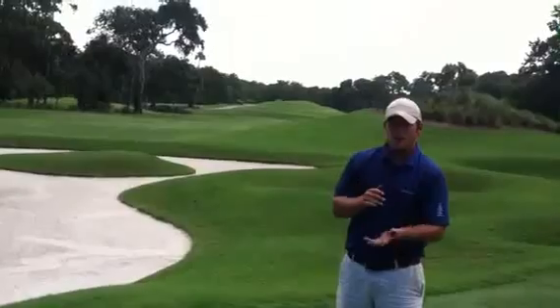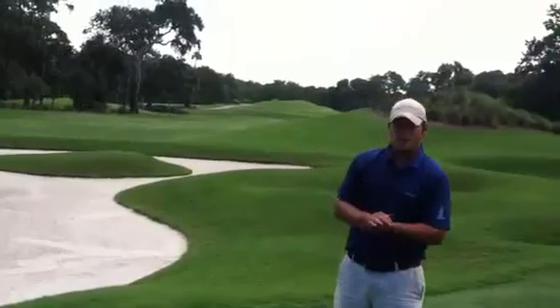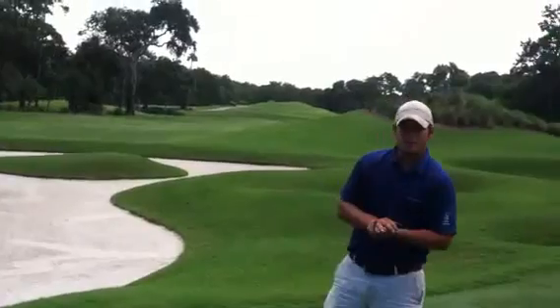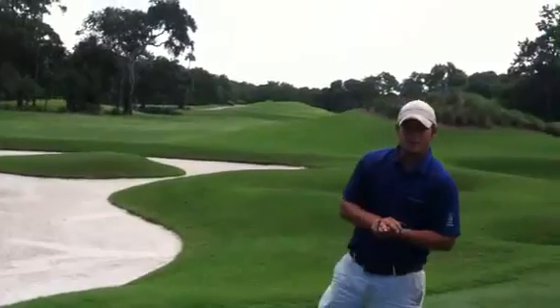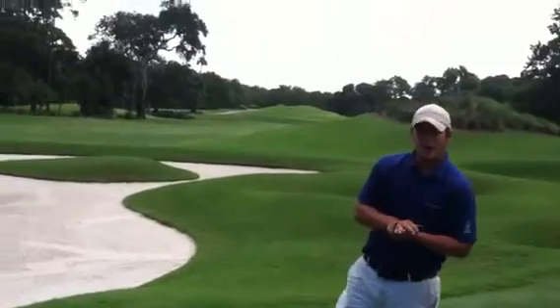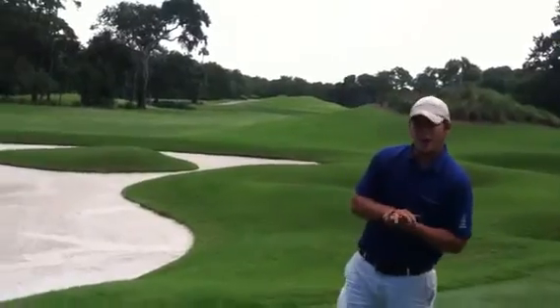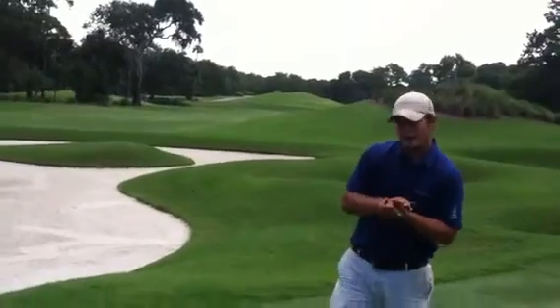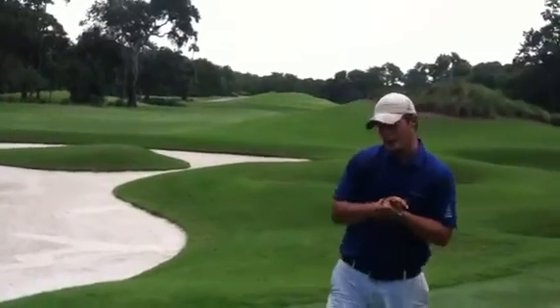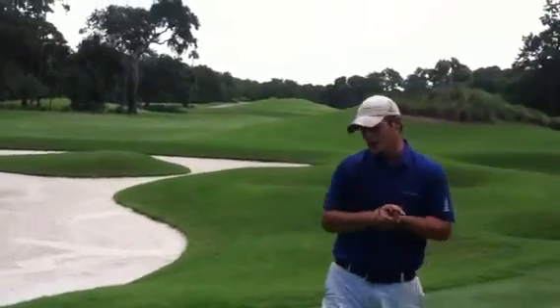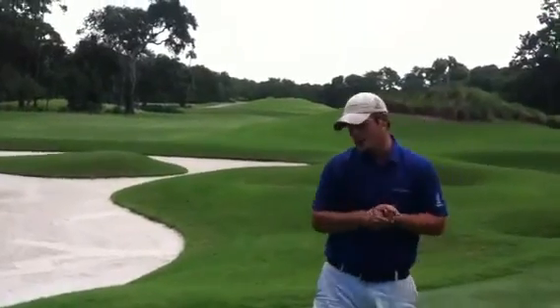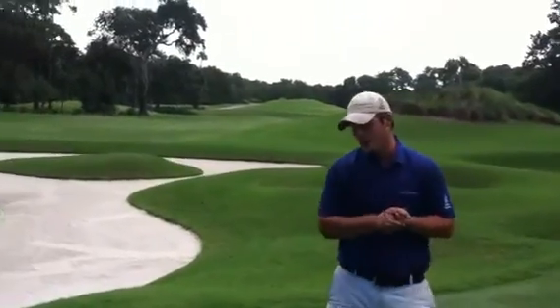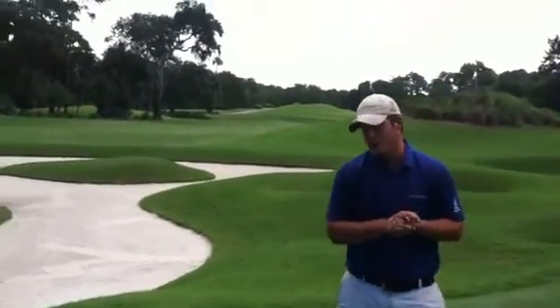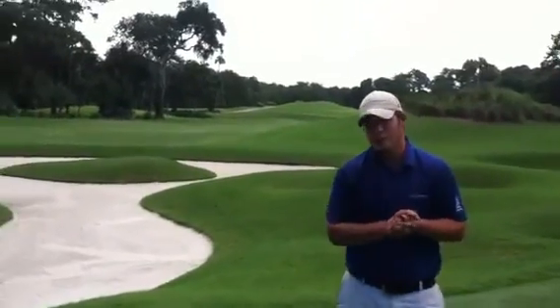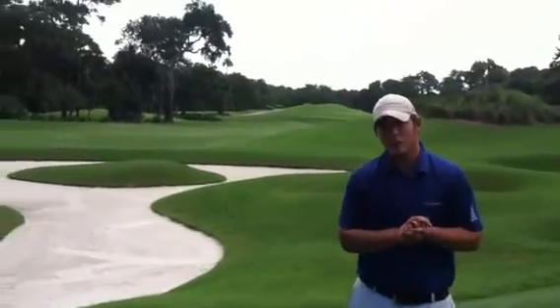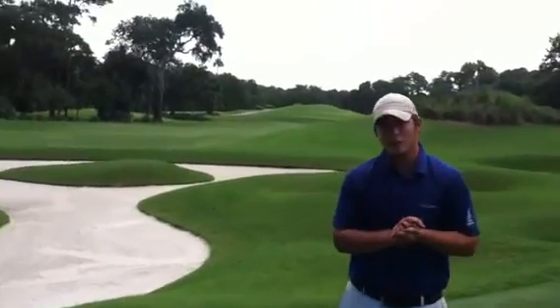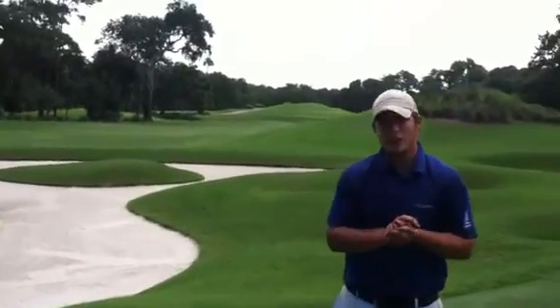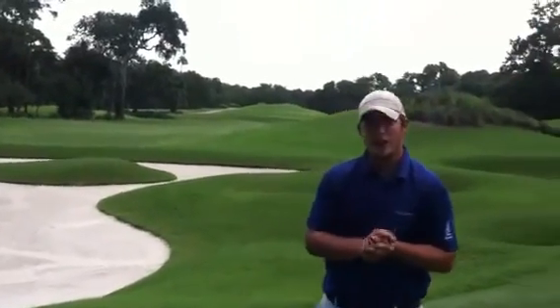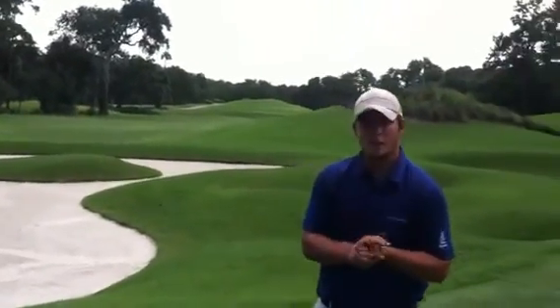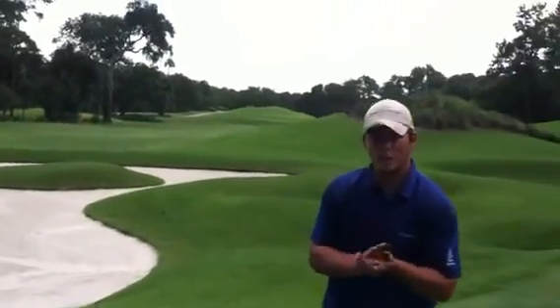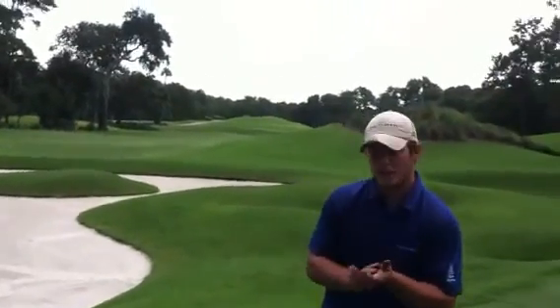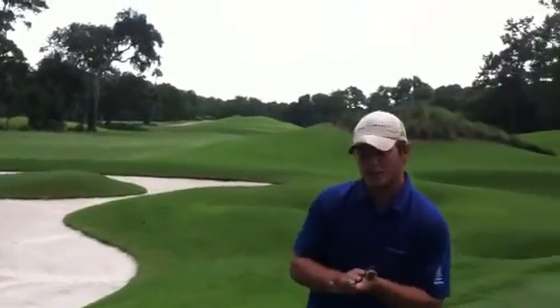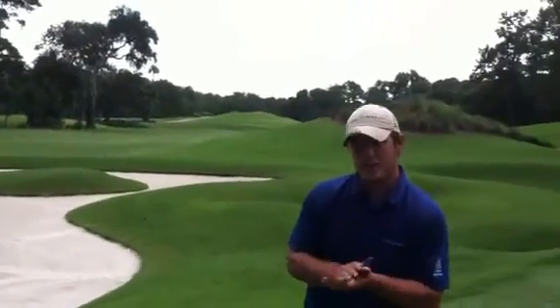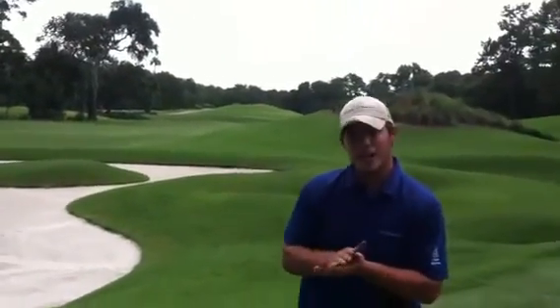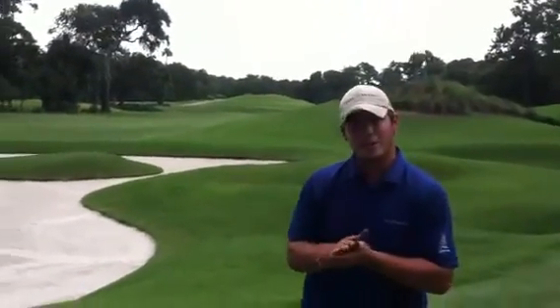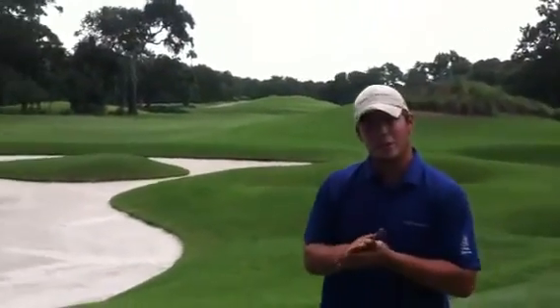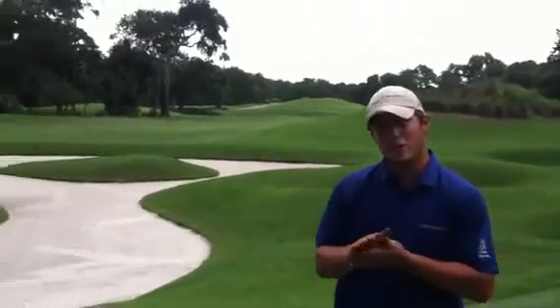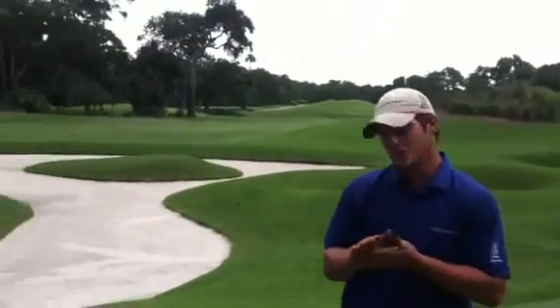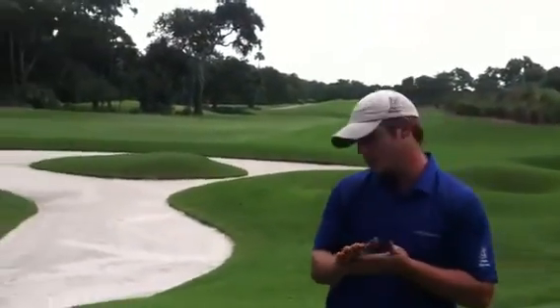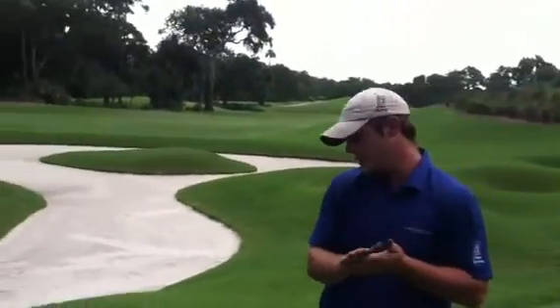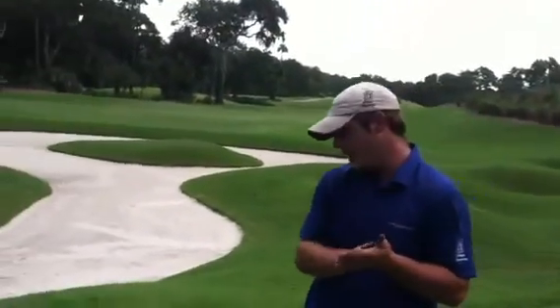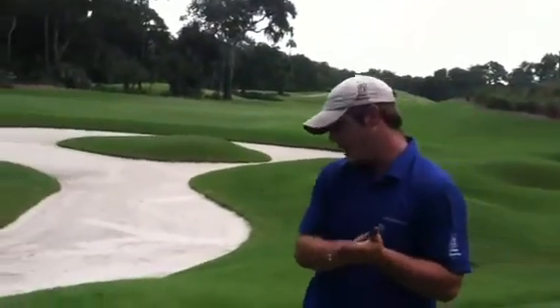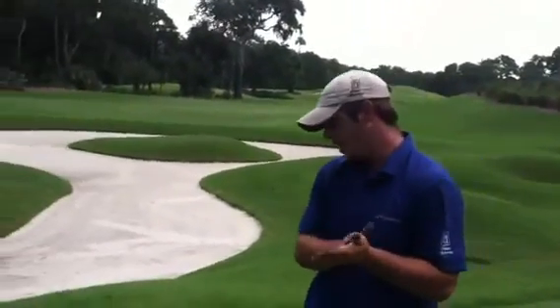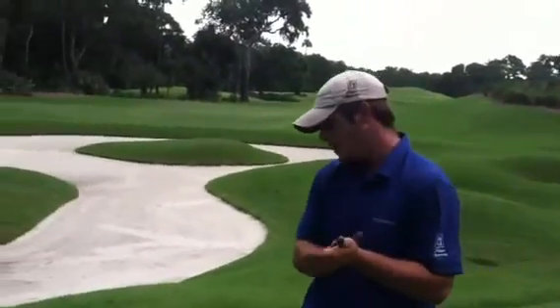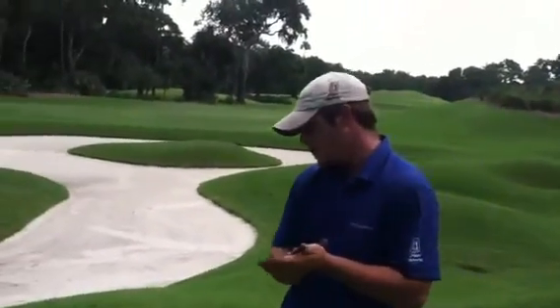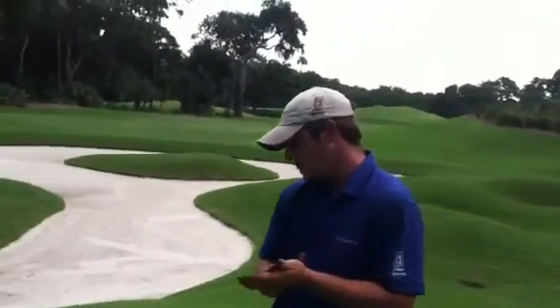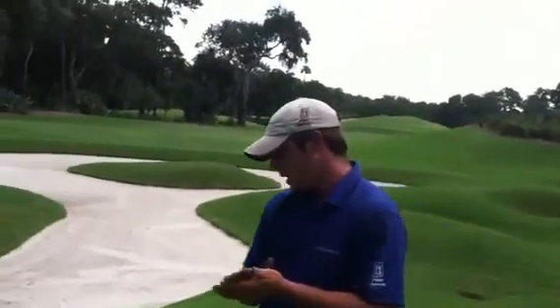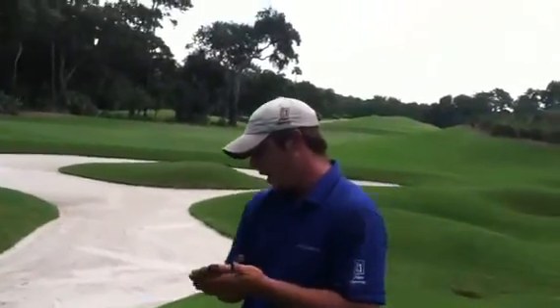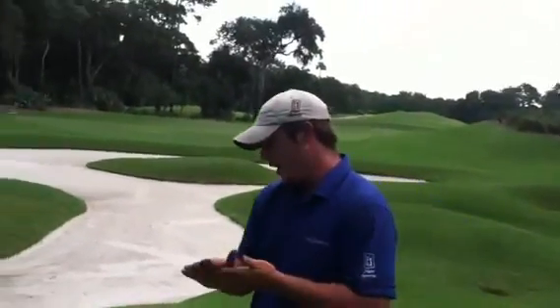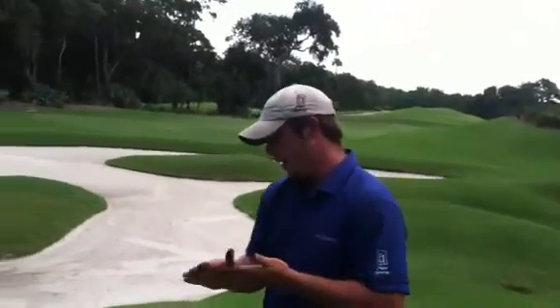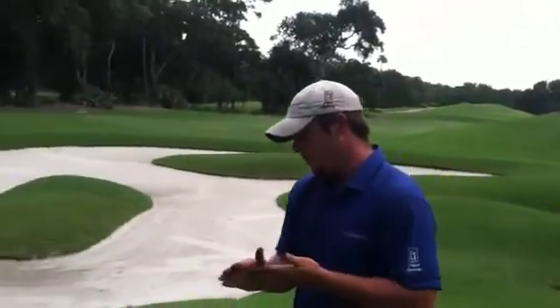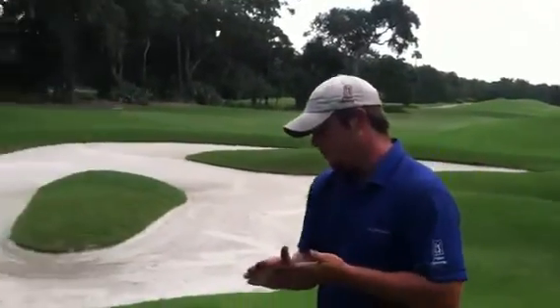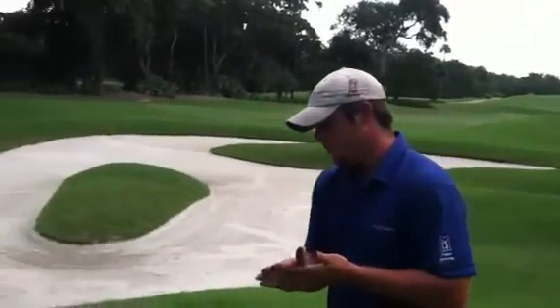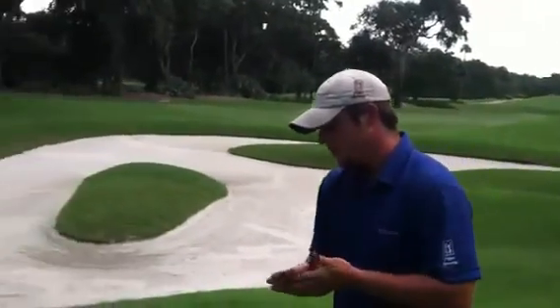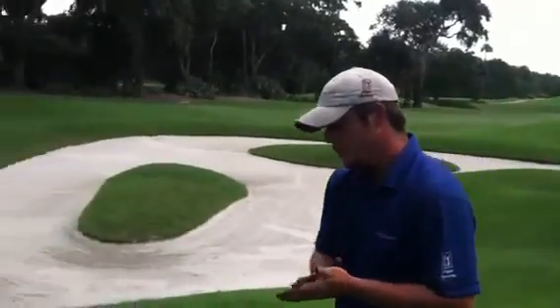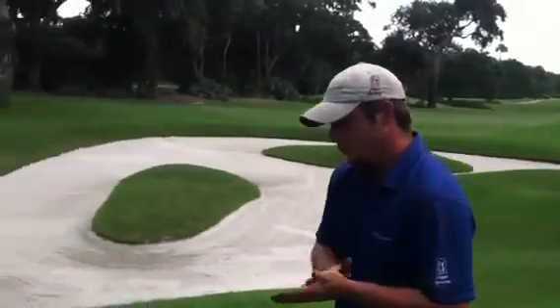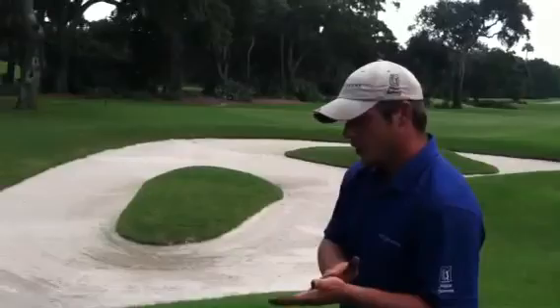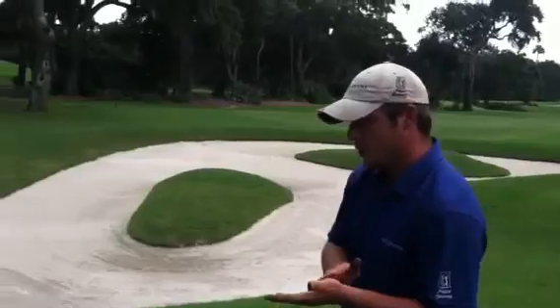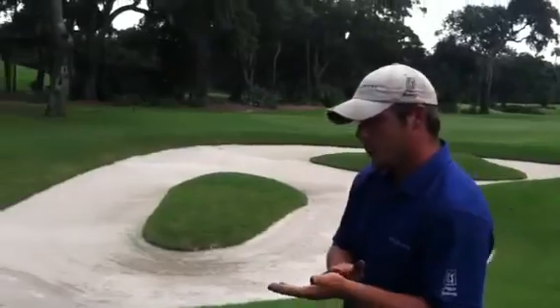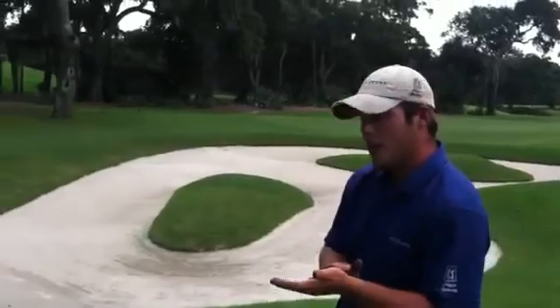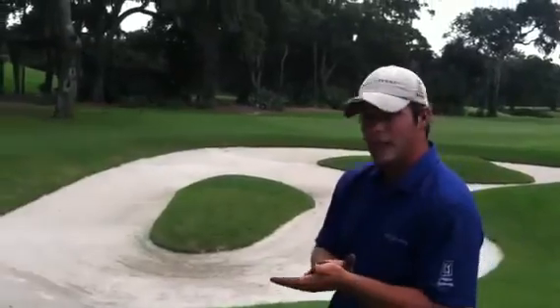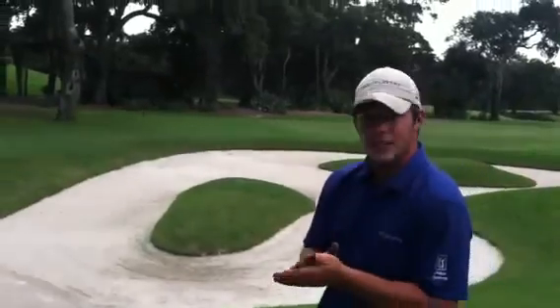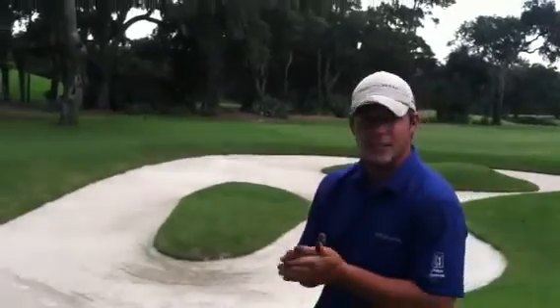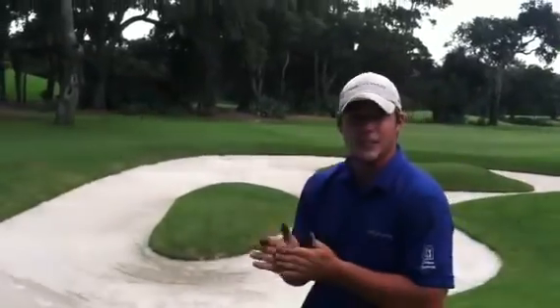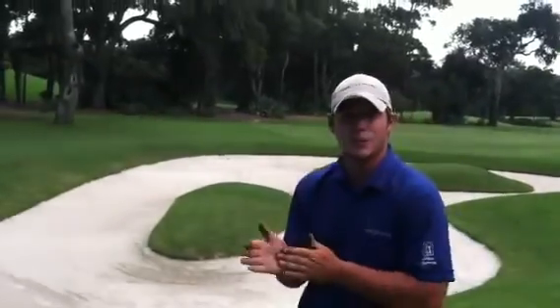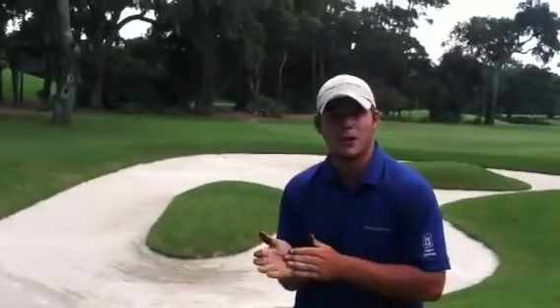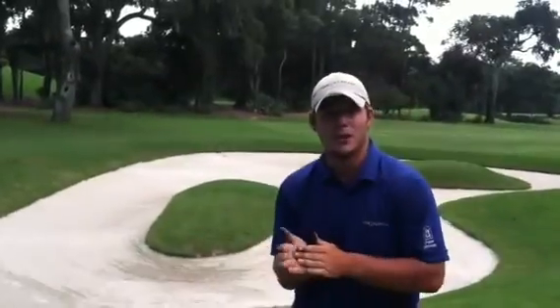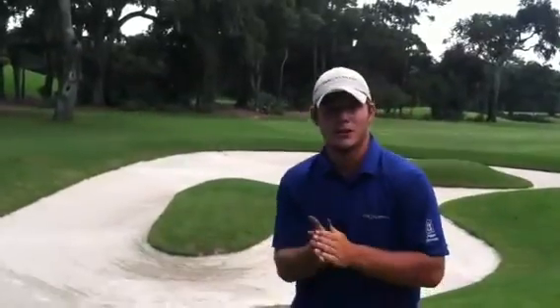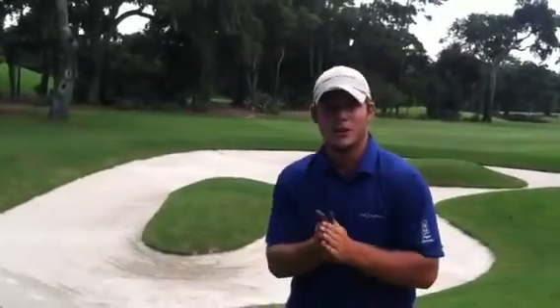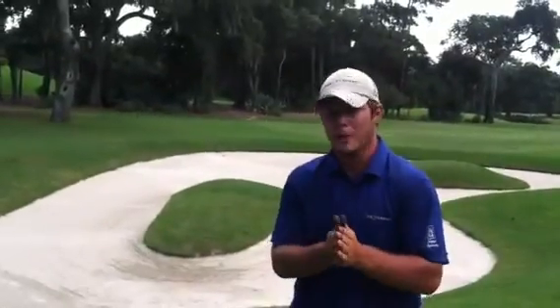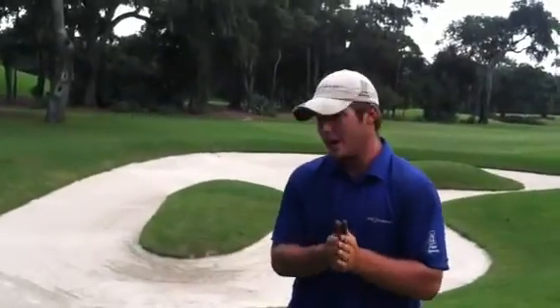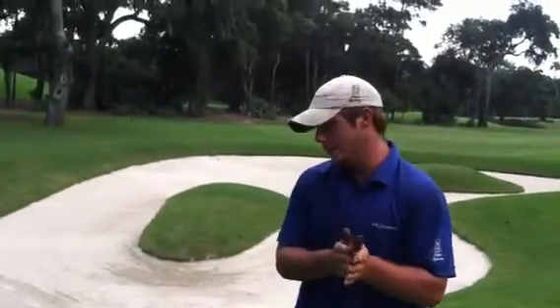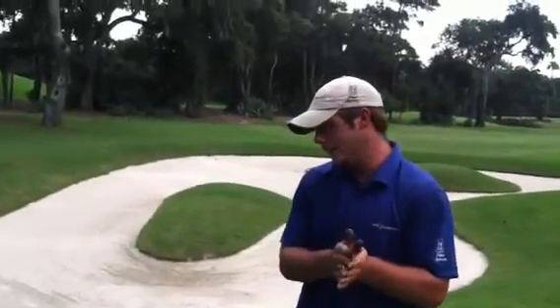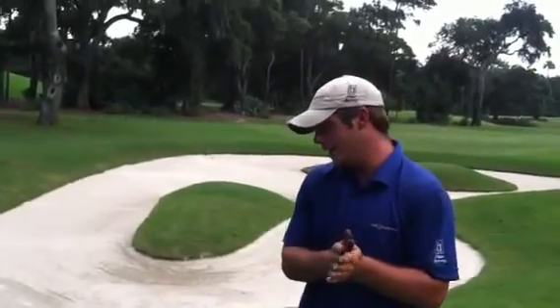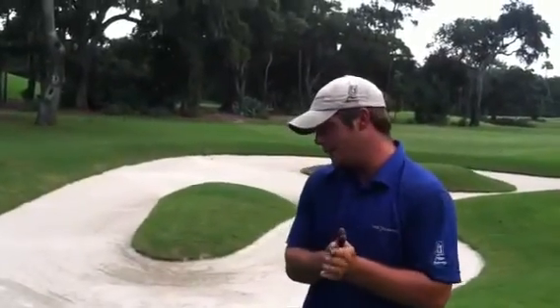We're out here on number 12, Flair Stadium course today, doing a couple of projects I'm going to talk to you about in depth.